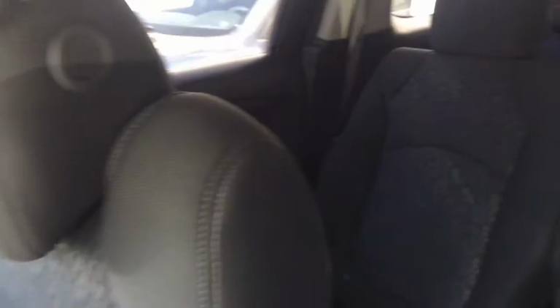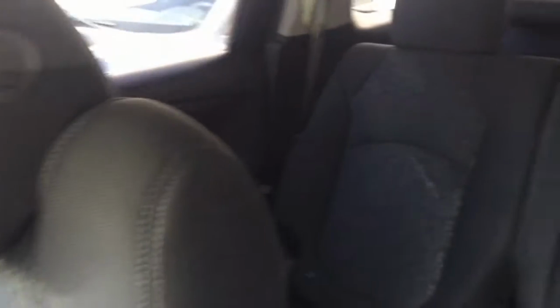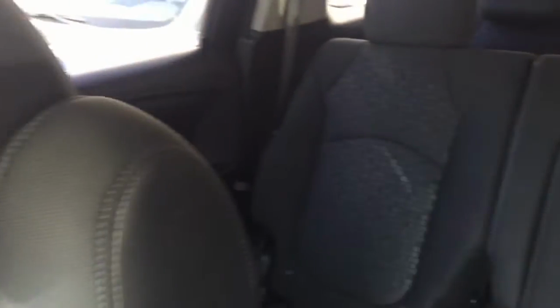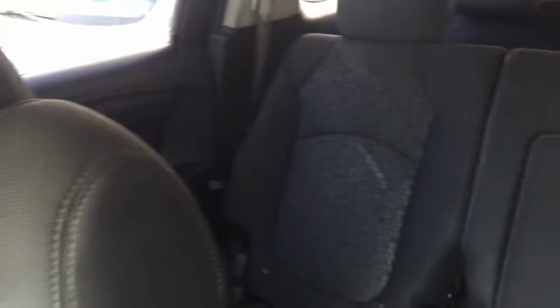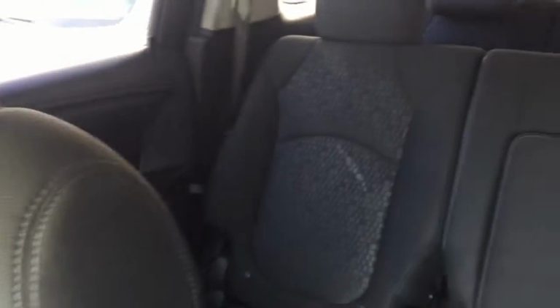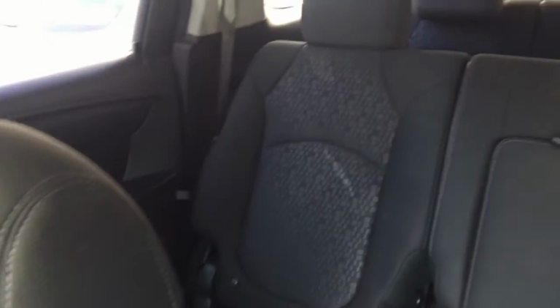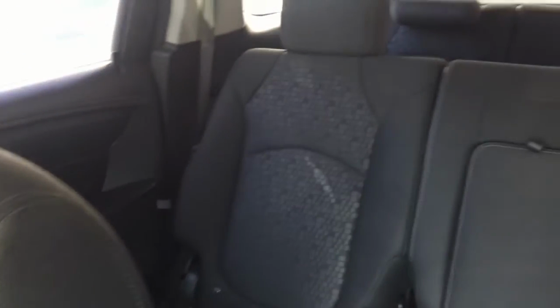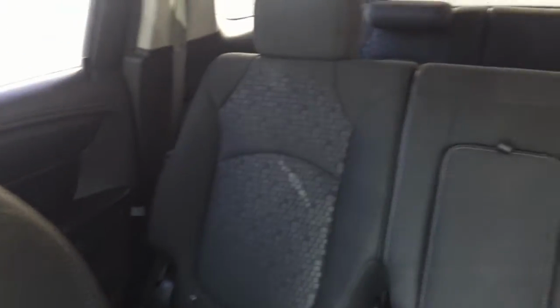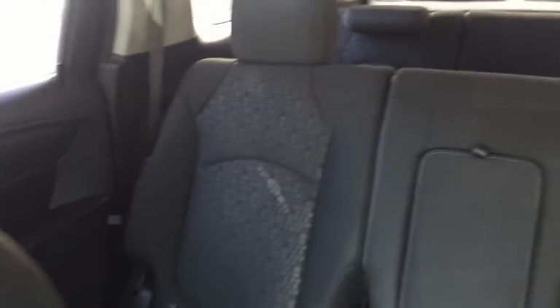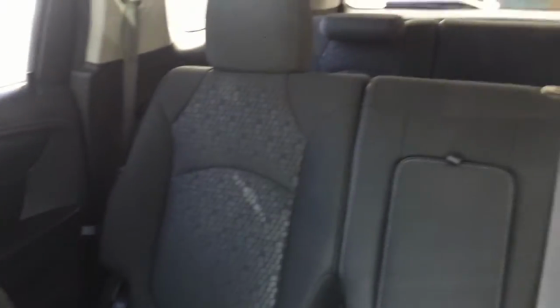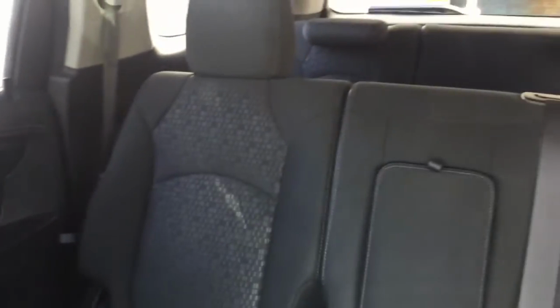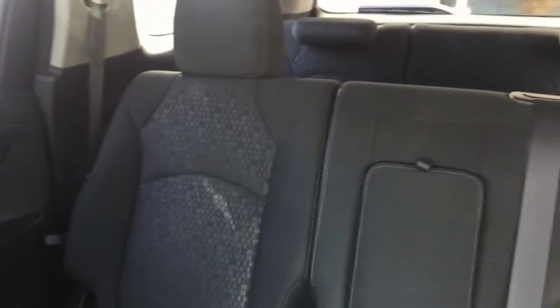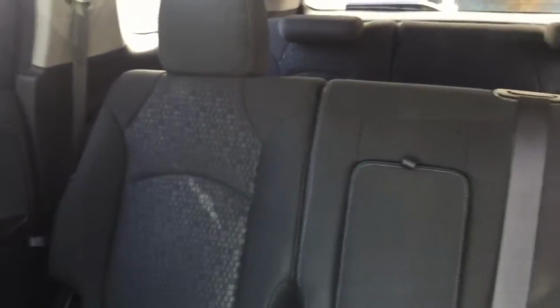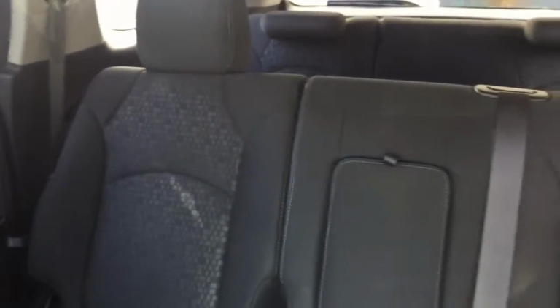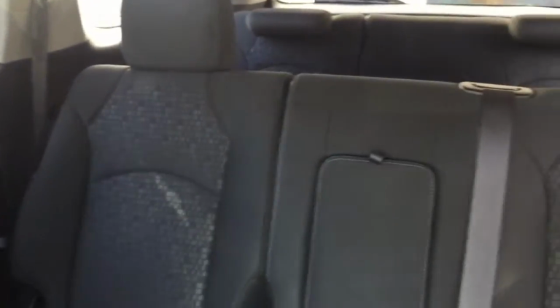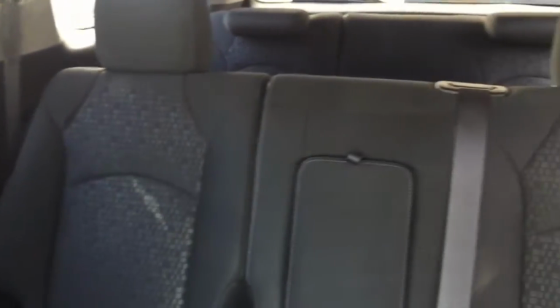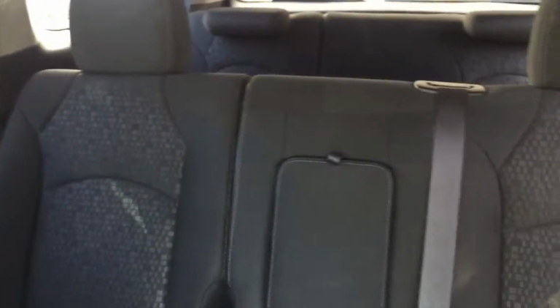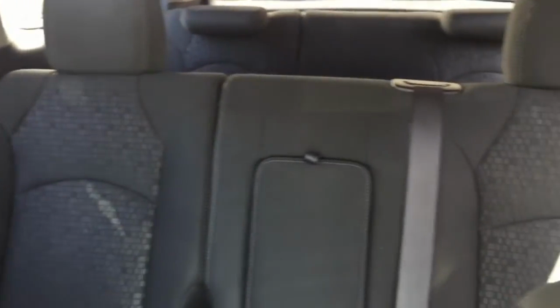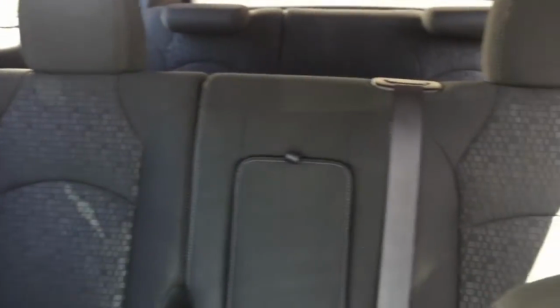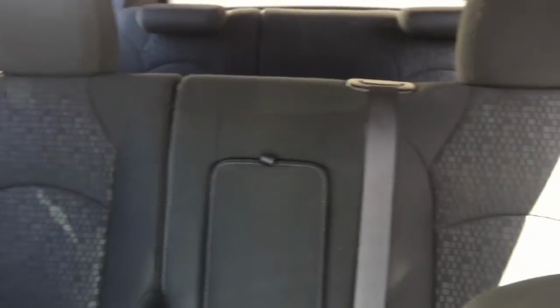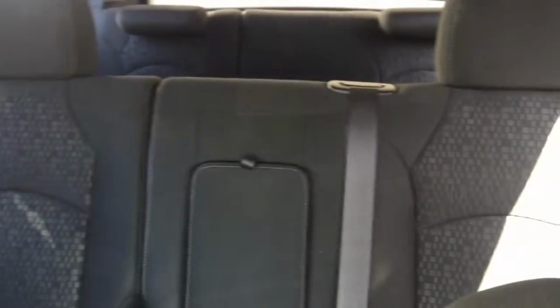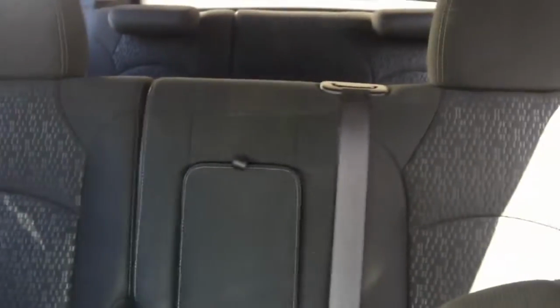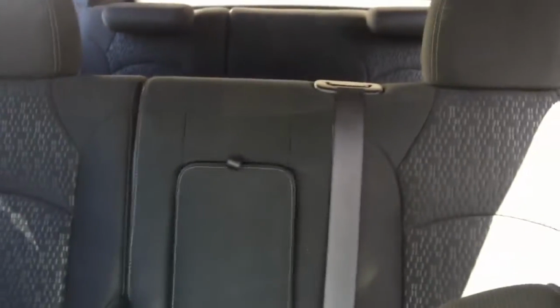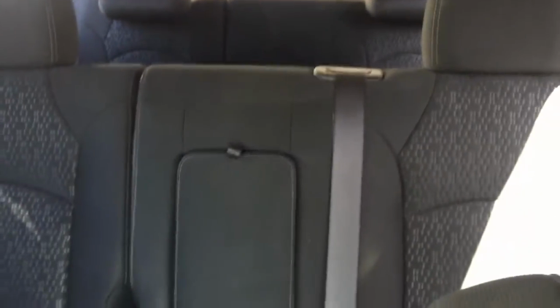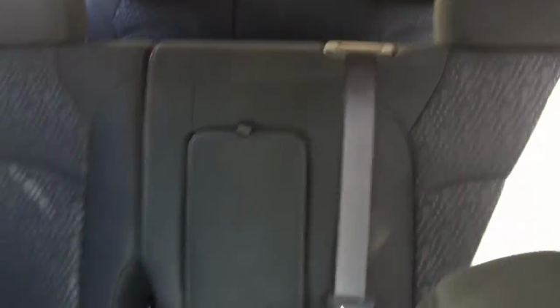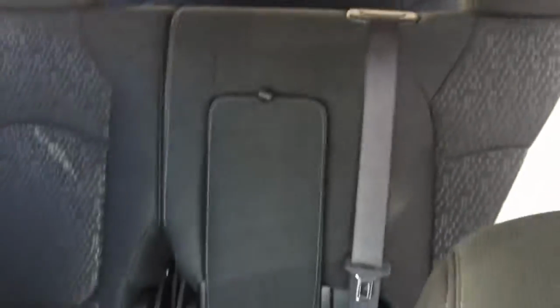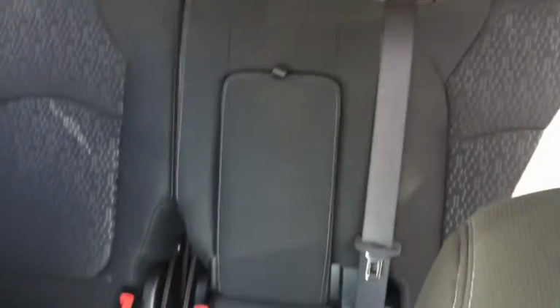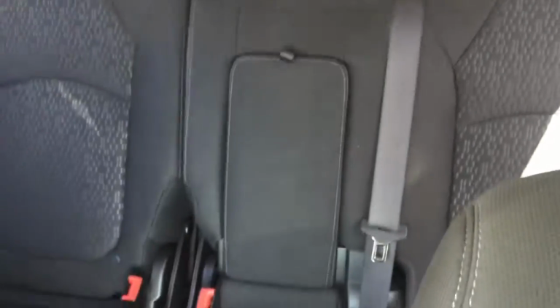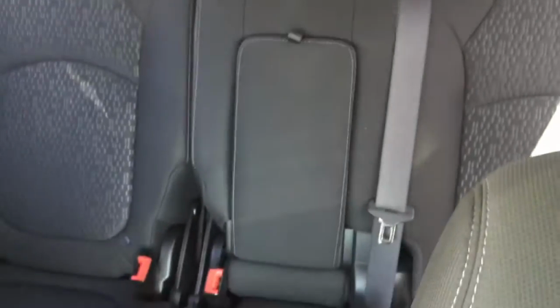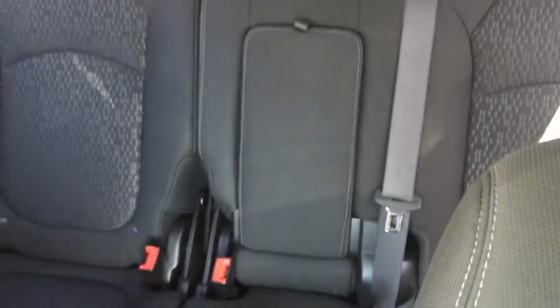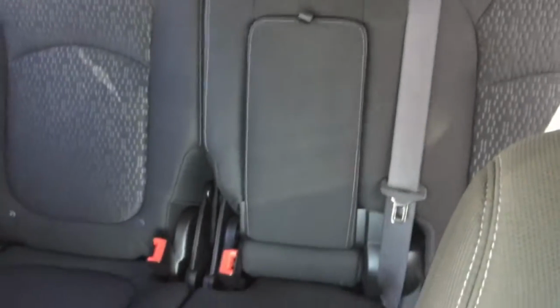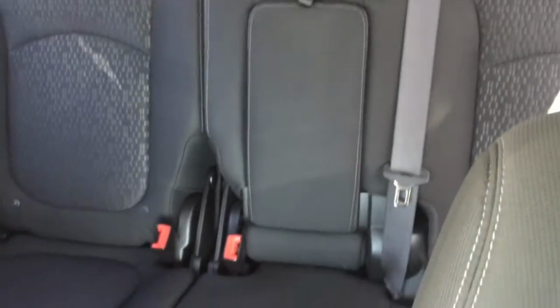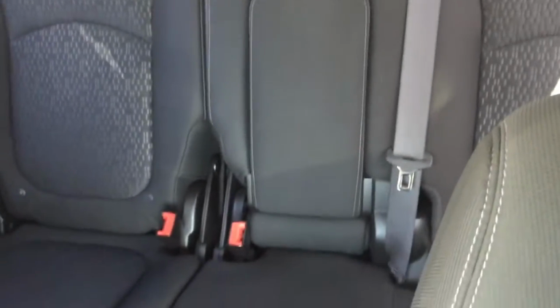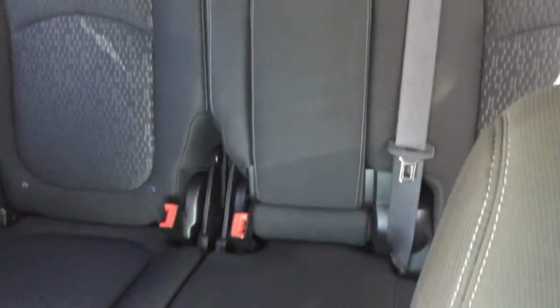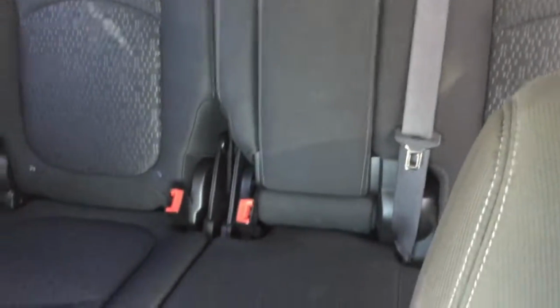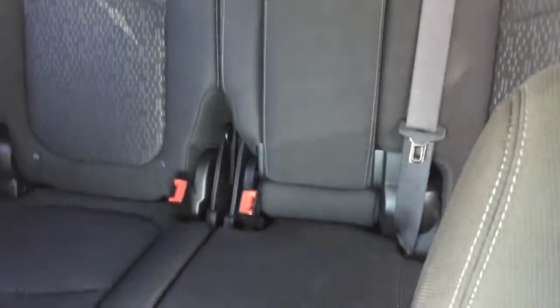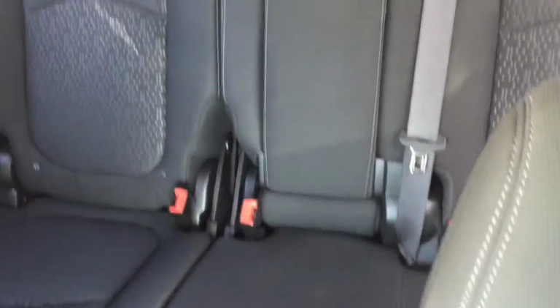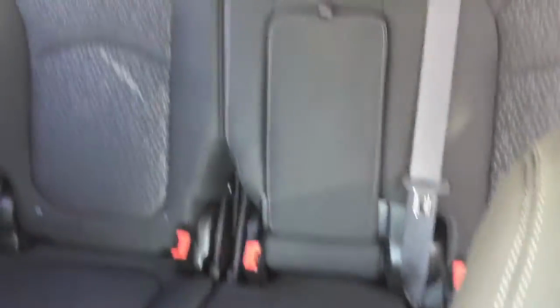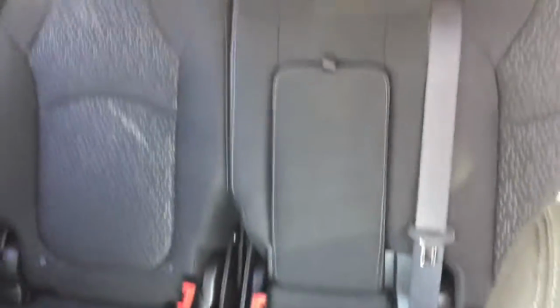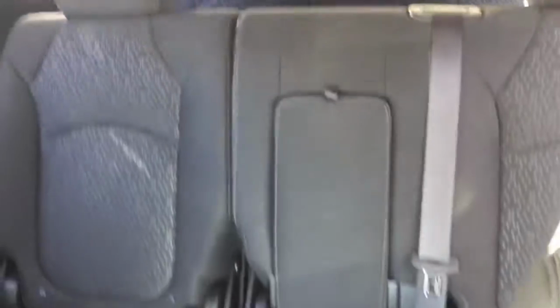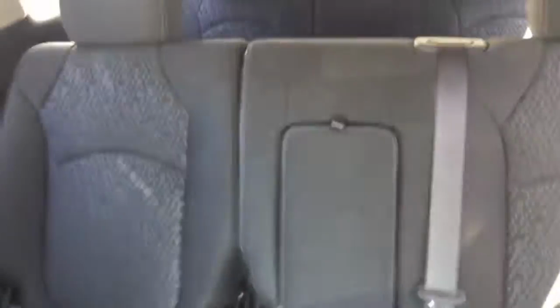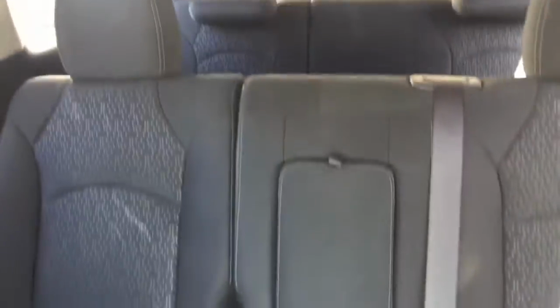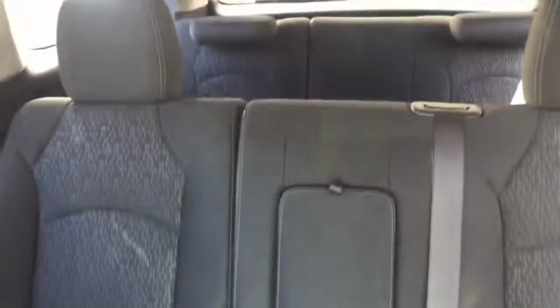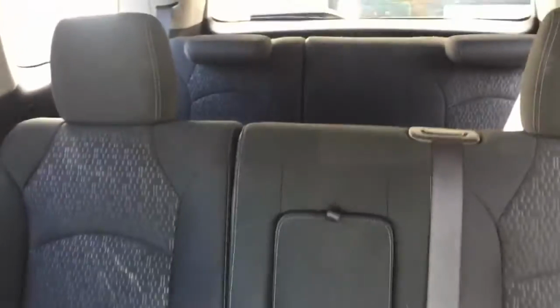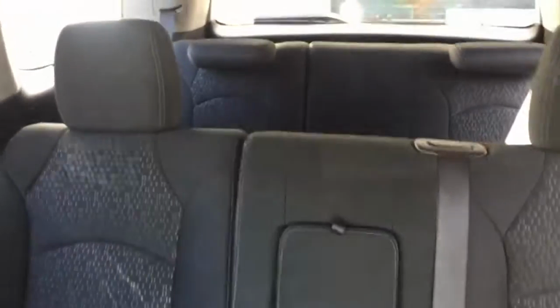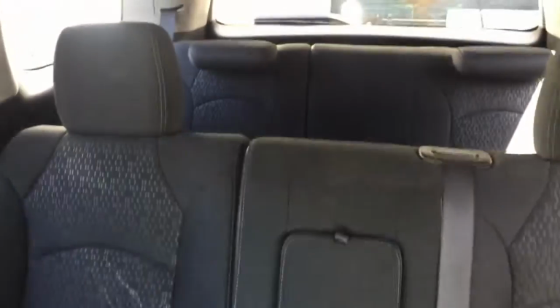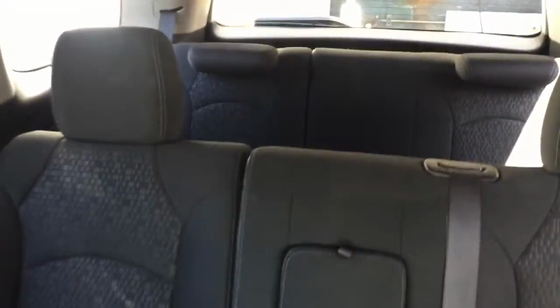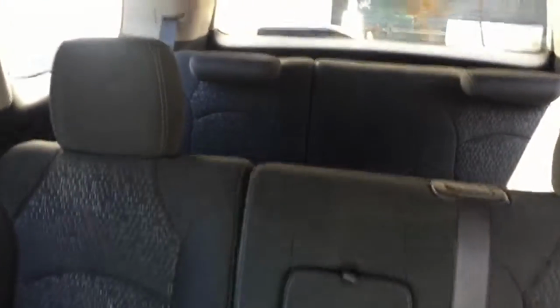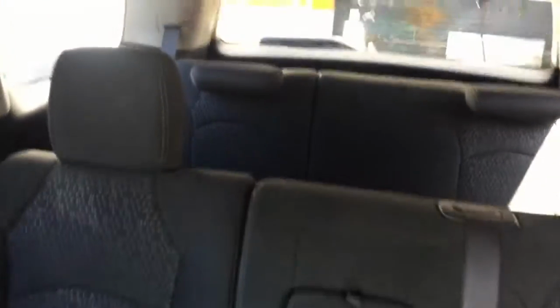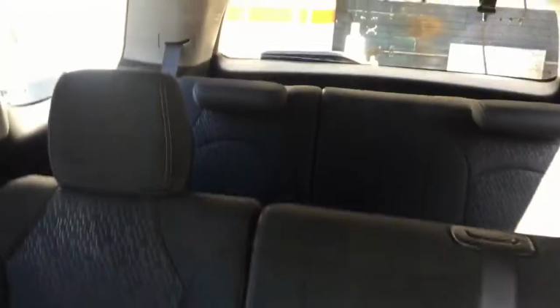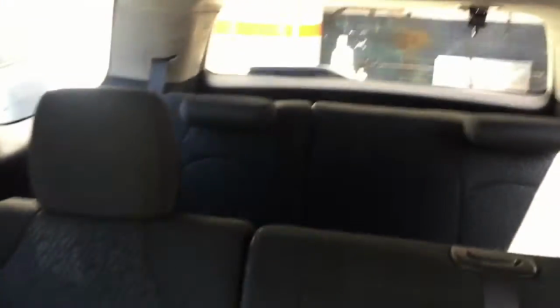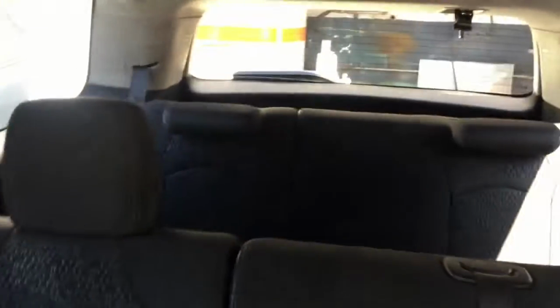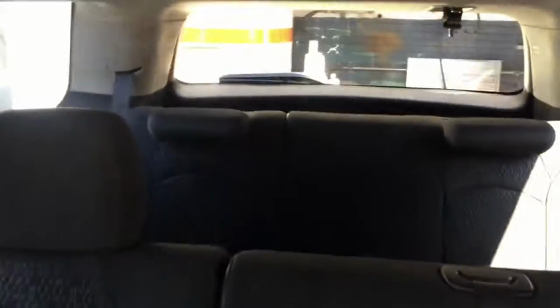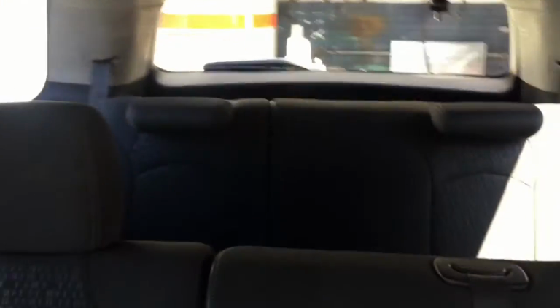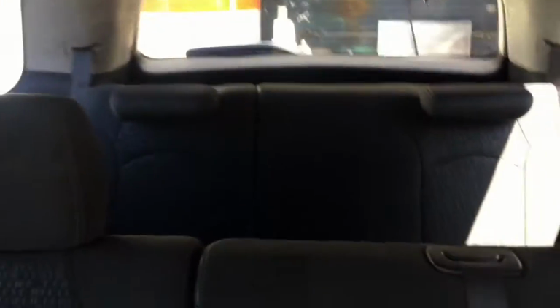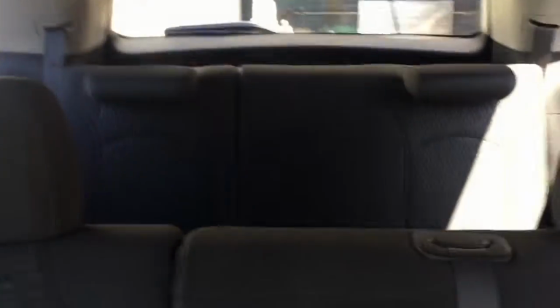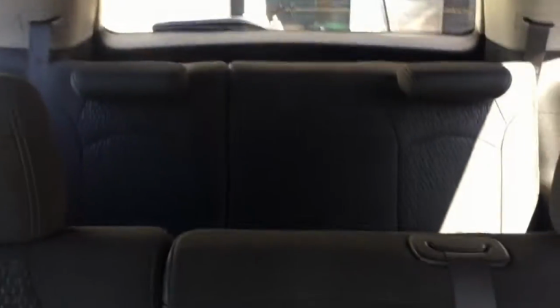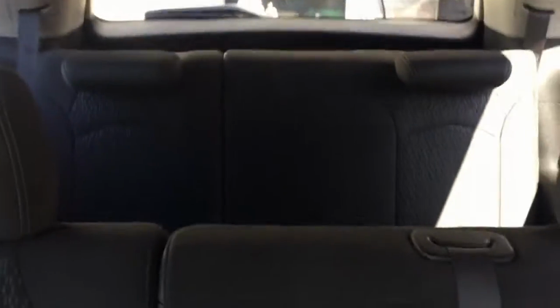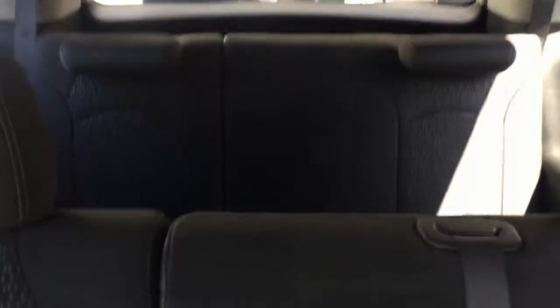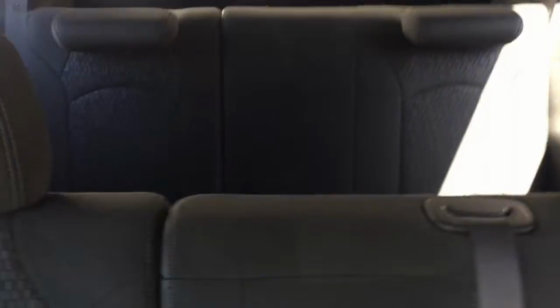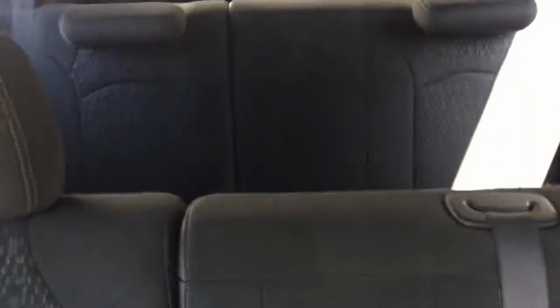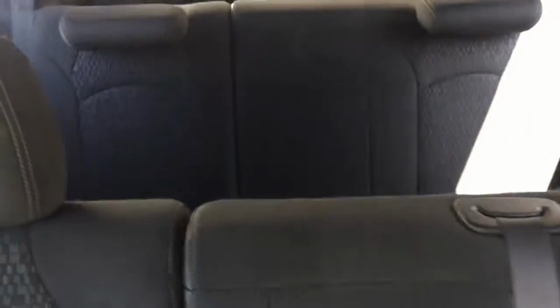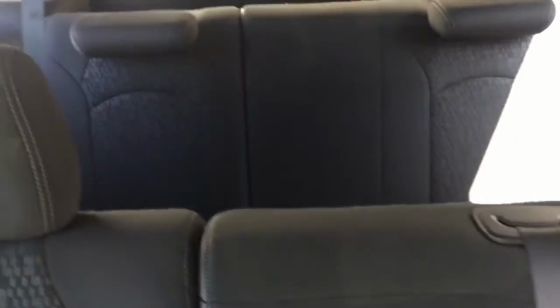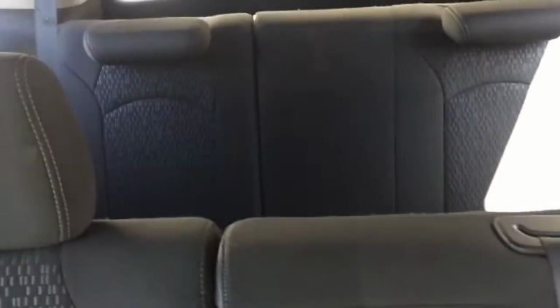Here's a look at your second row, in great condition. Let's take a look all the way back there to your third row.